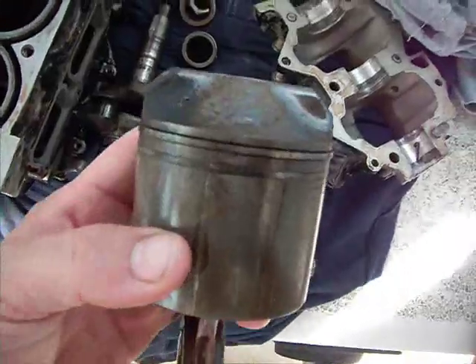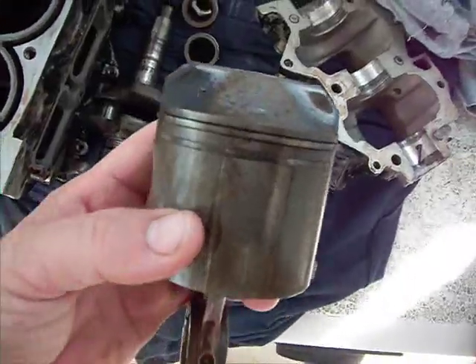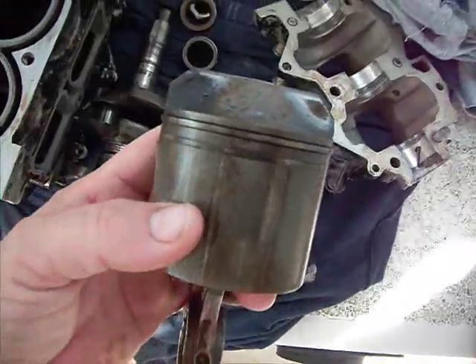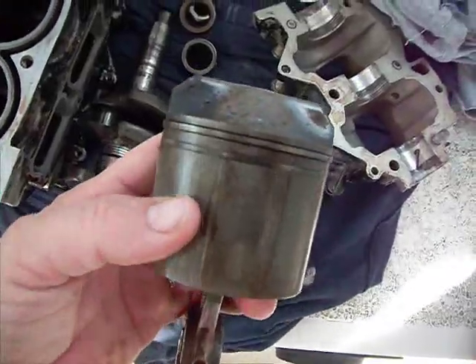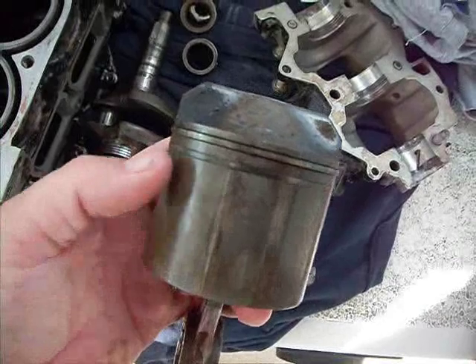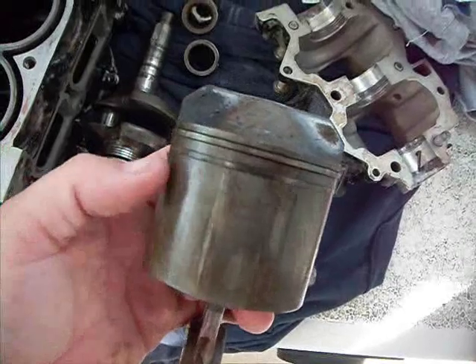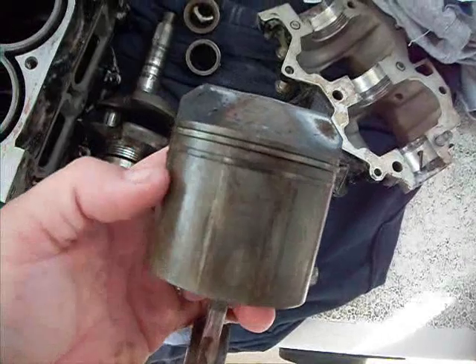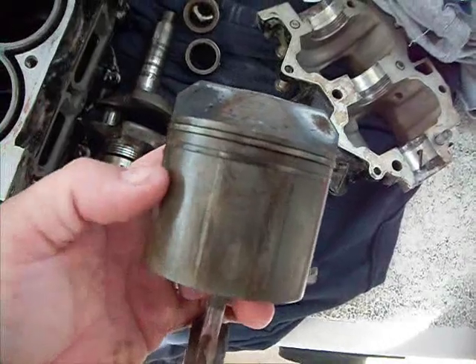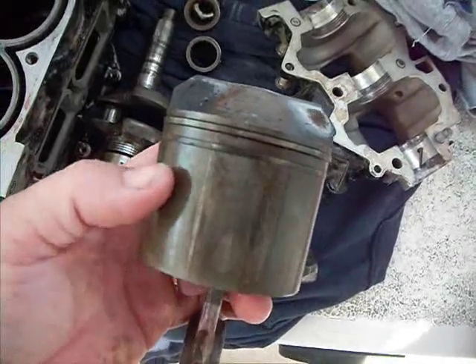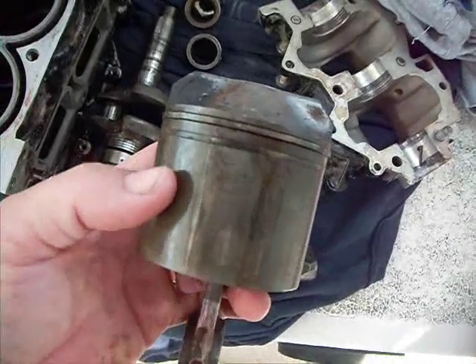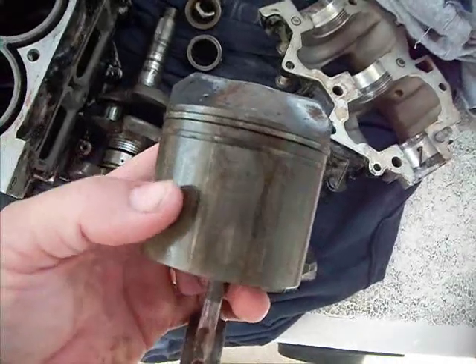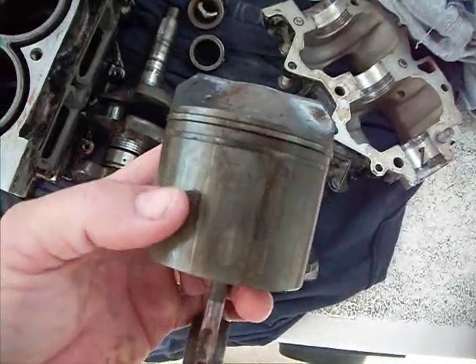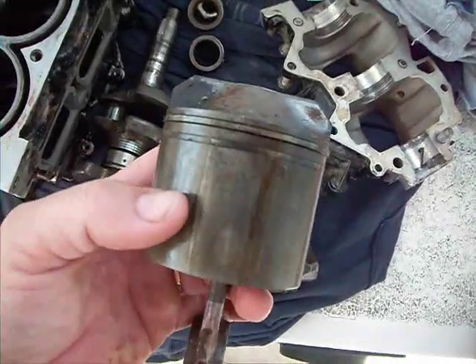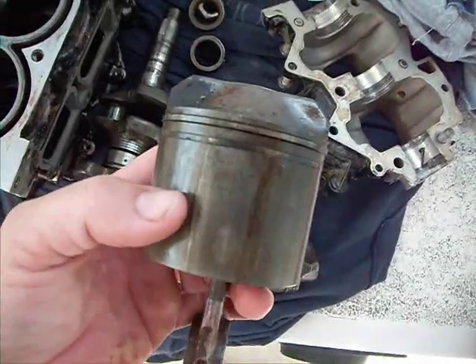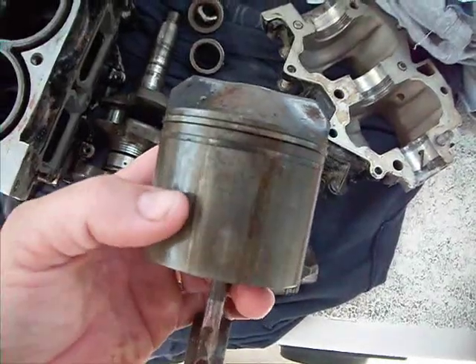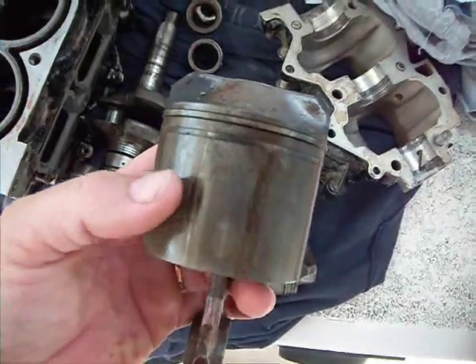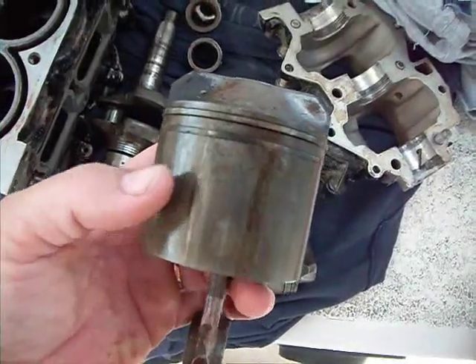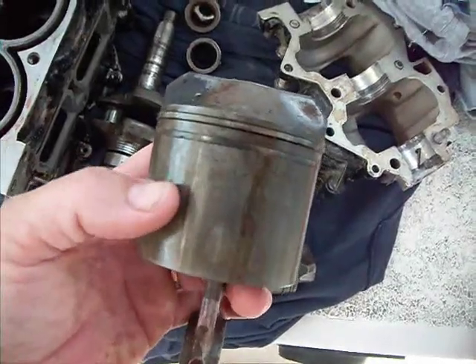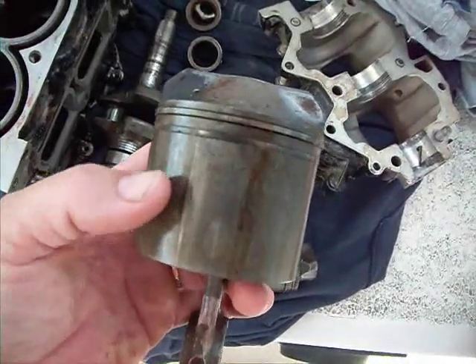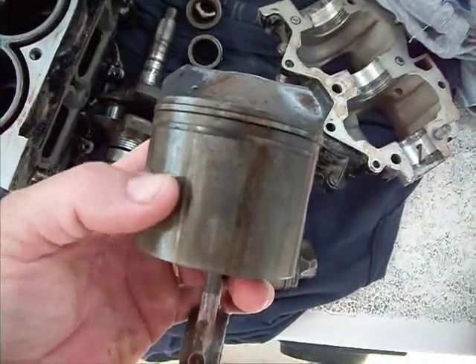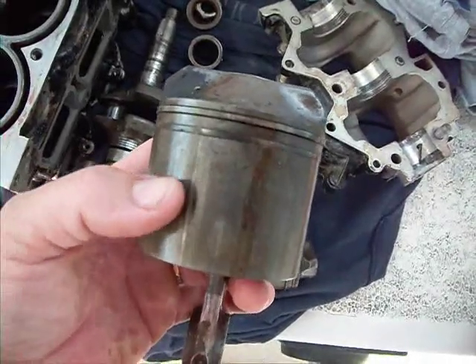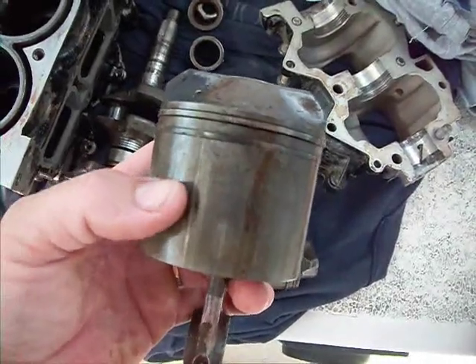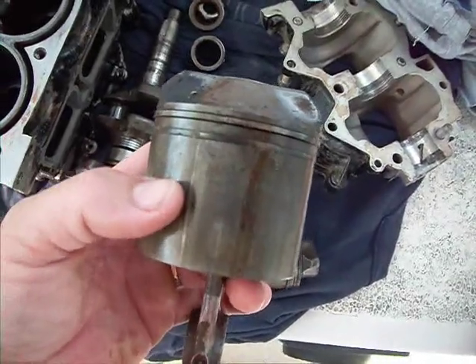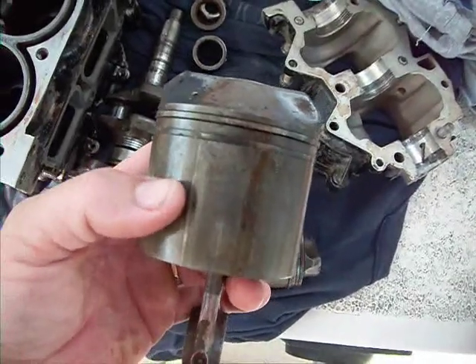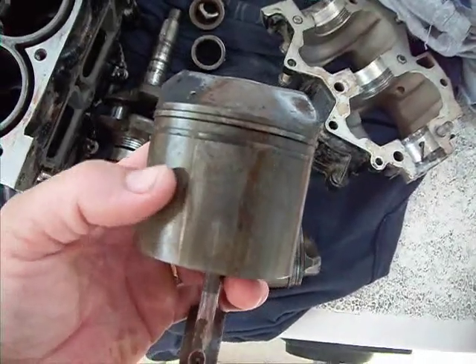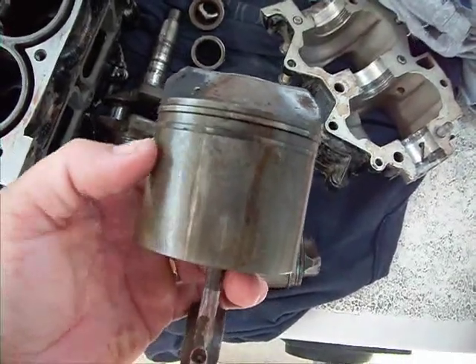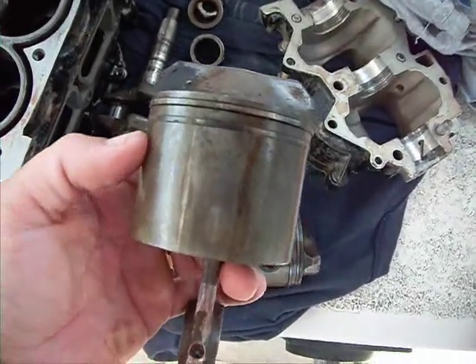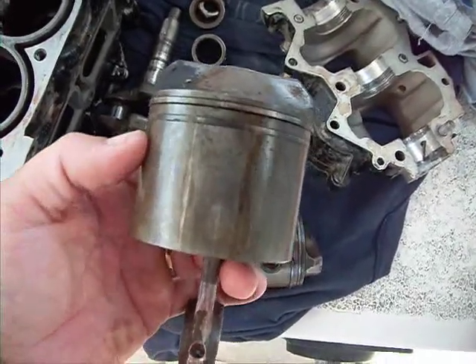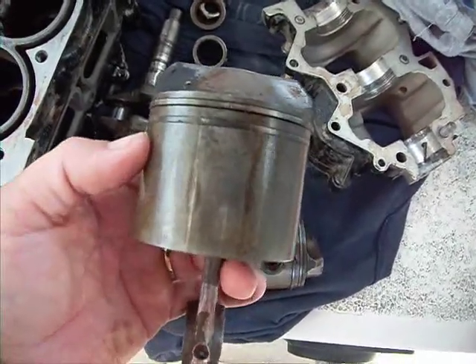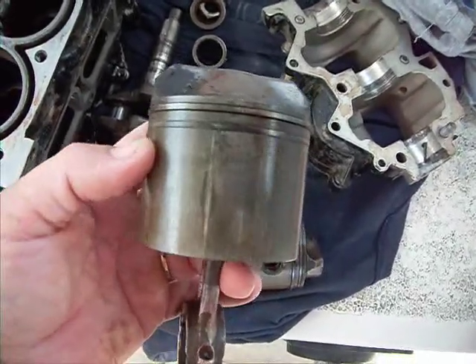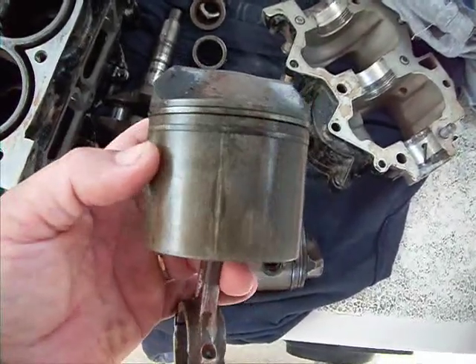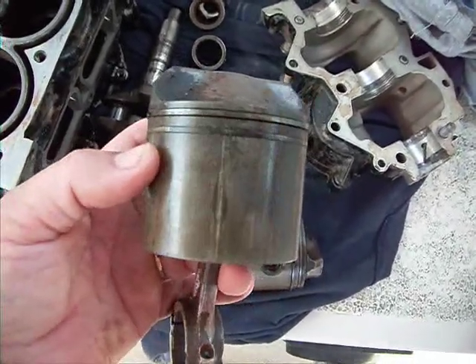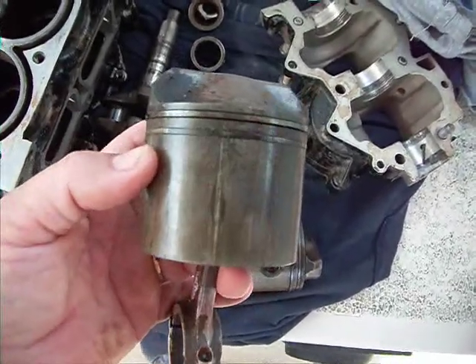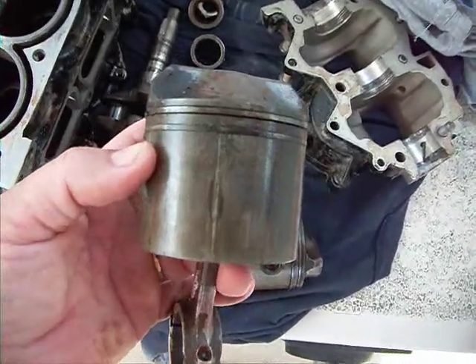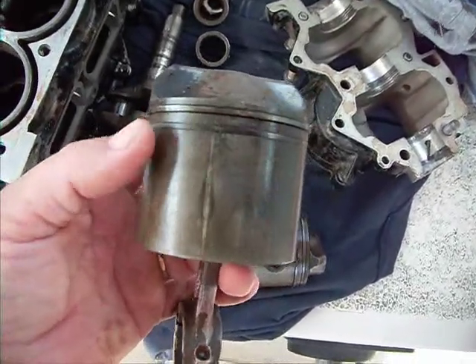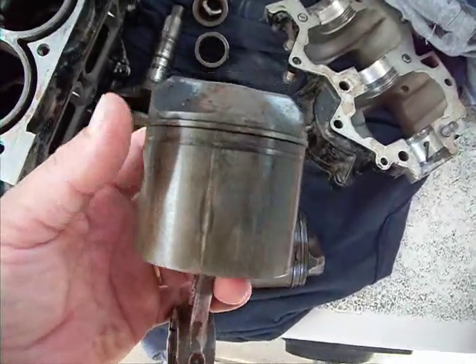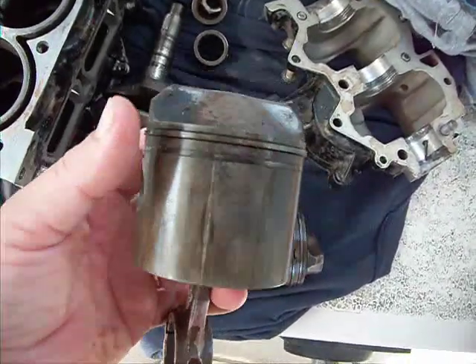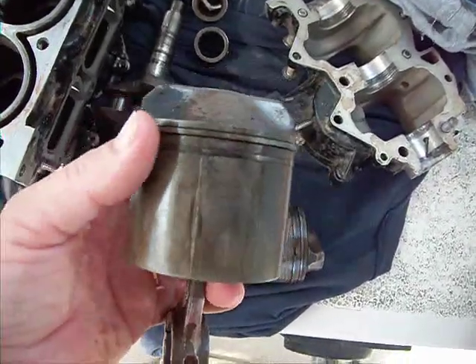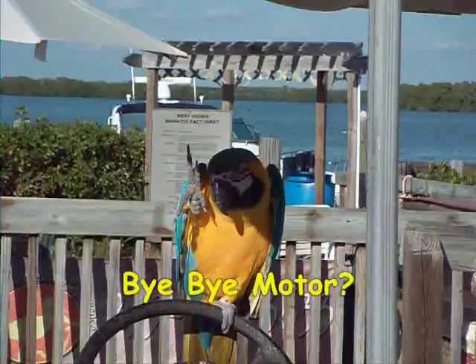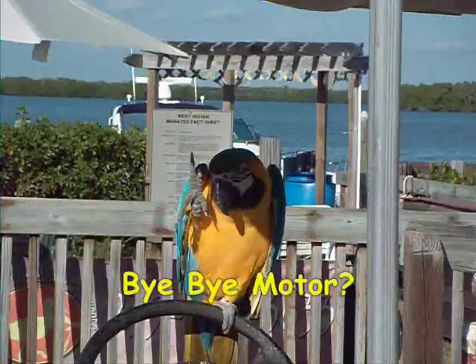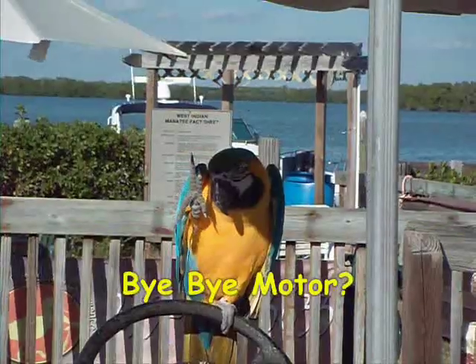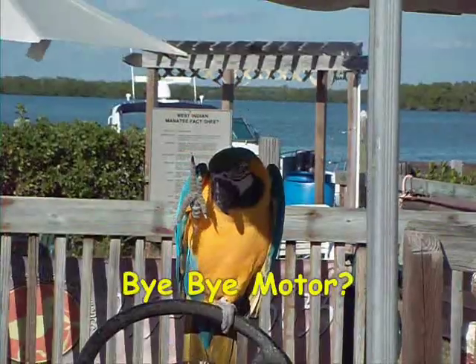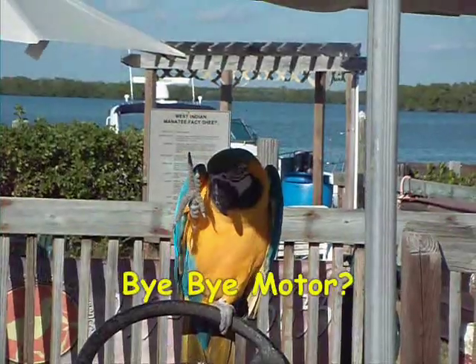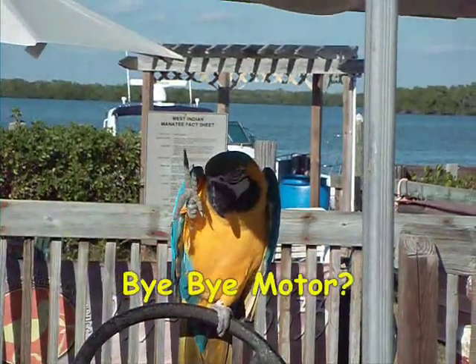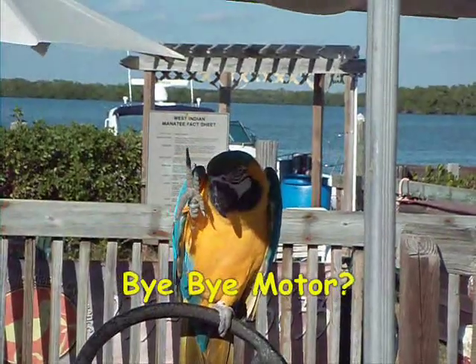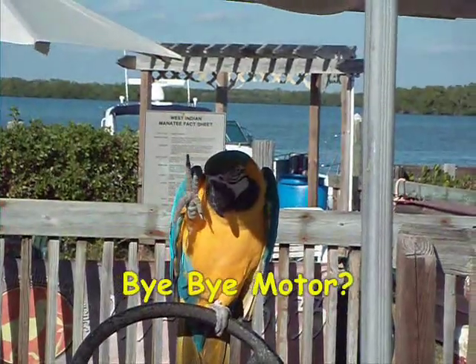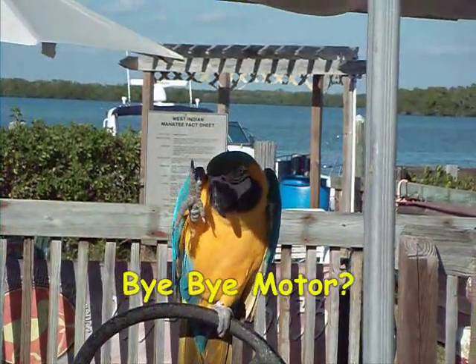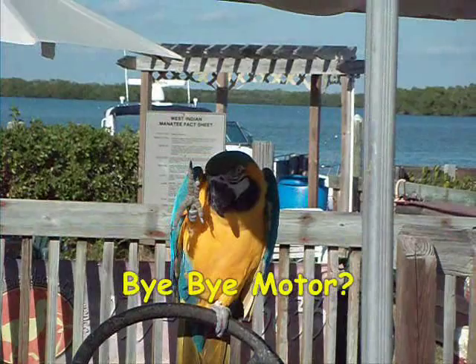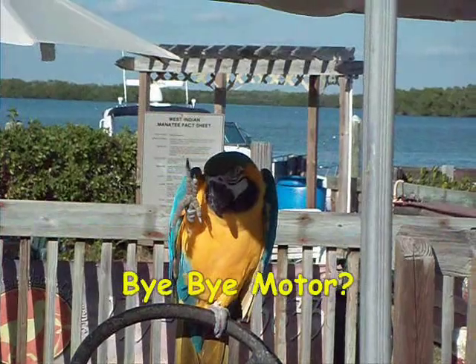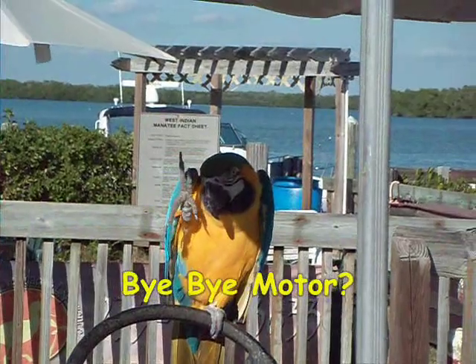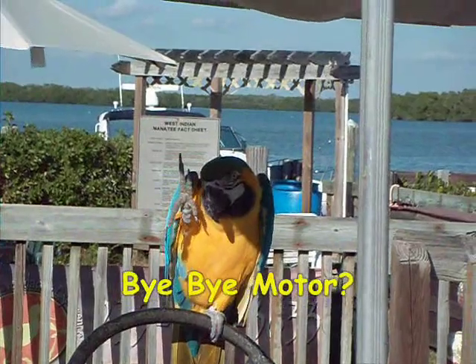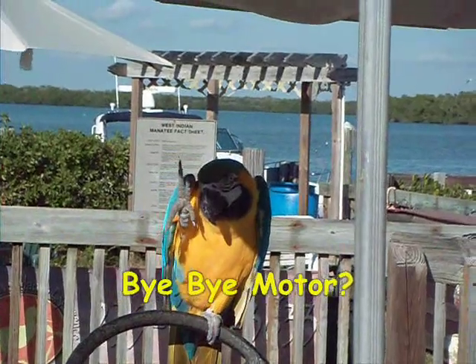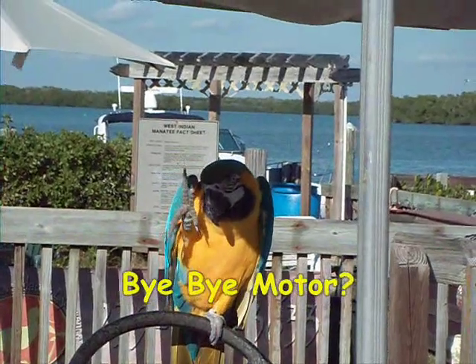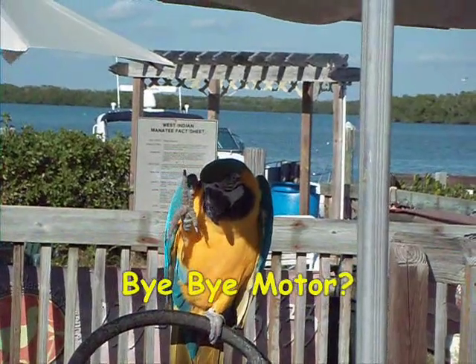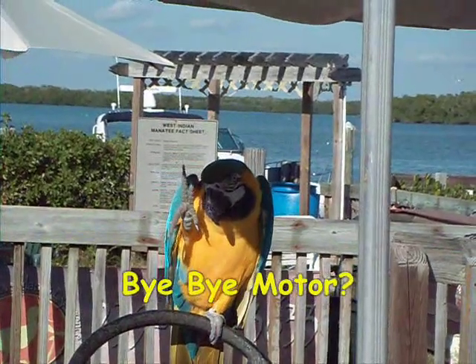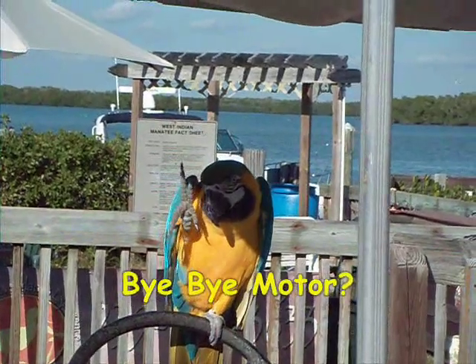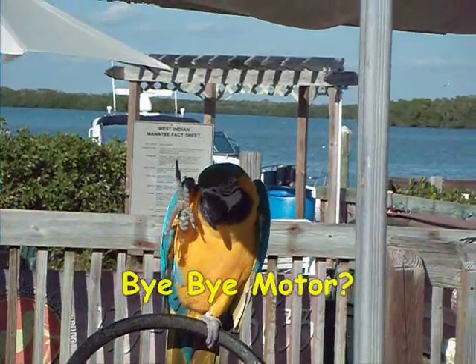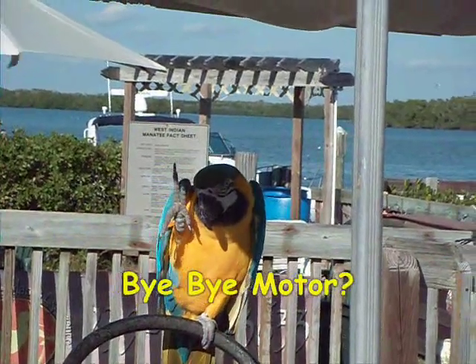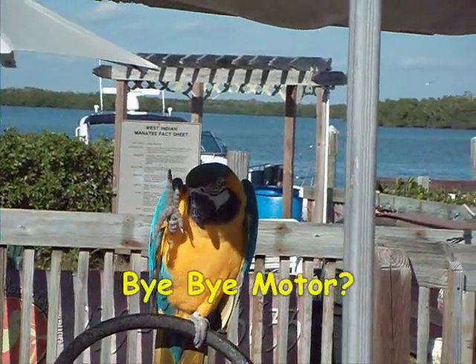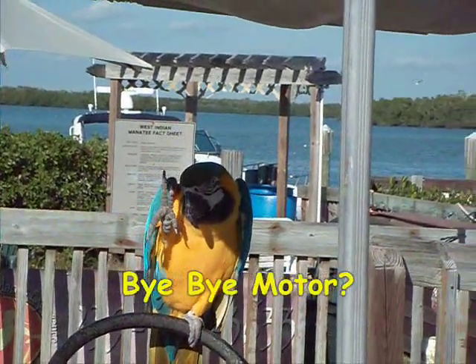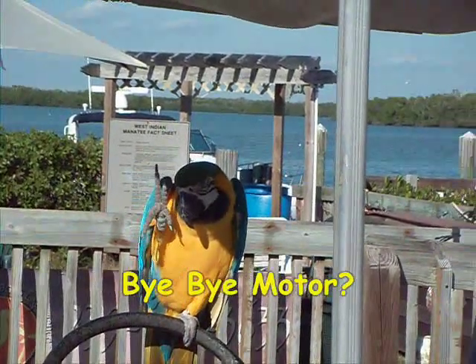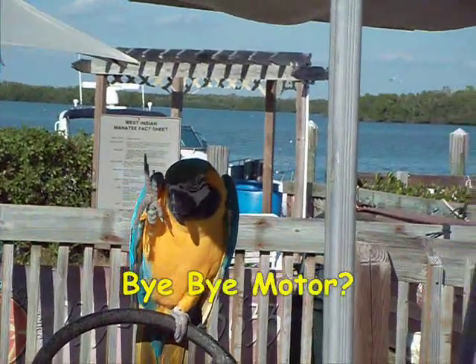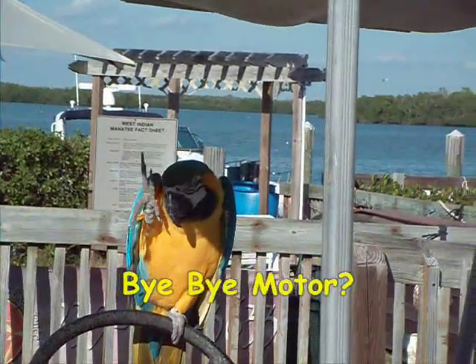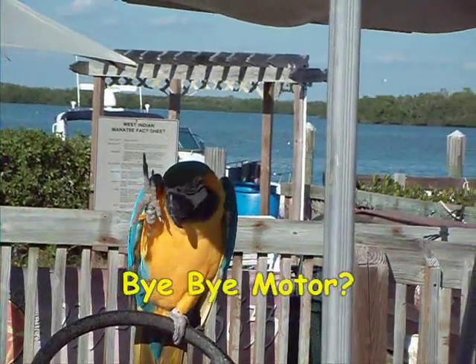The piston was scored — the skirt expanded and scored against the cylinder walls. I was not about to give up on this motor.